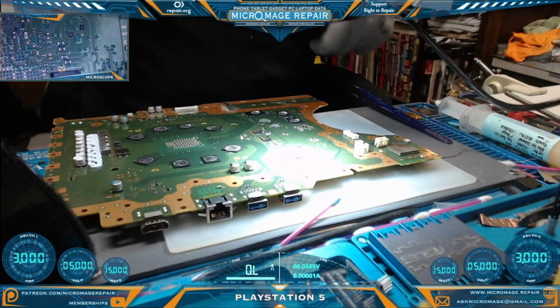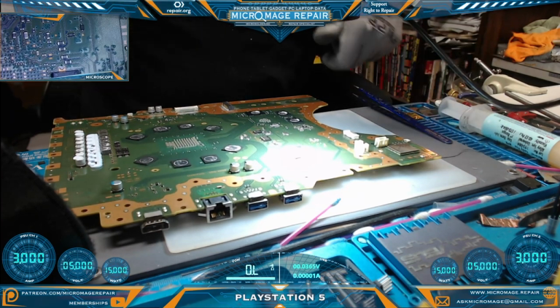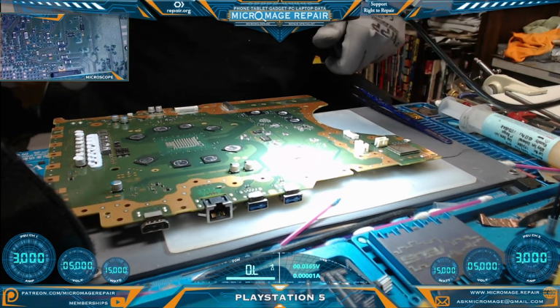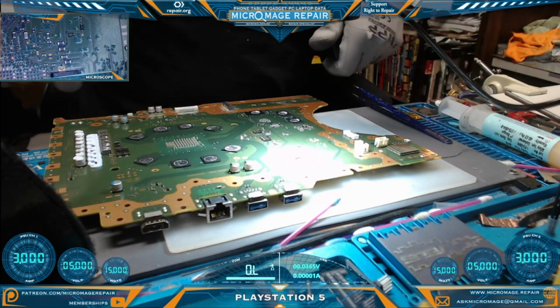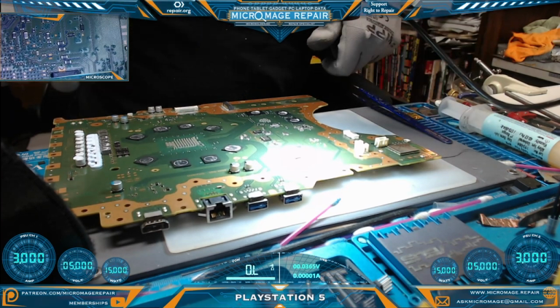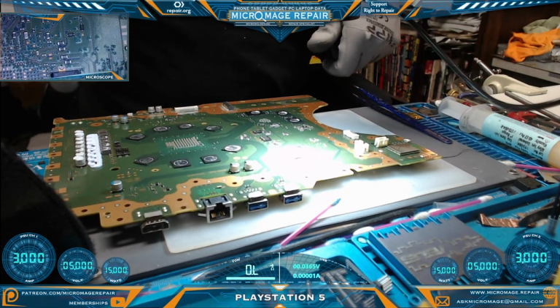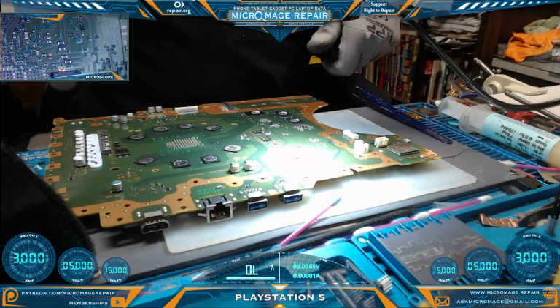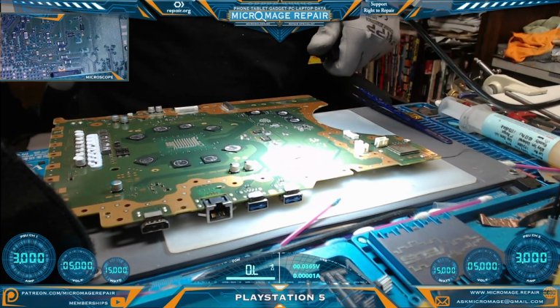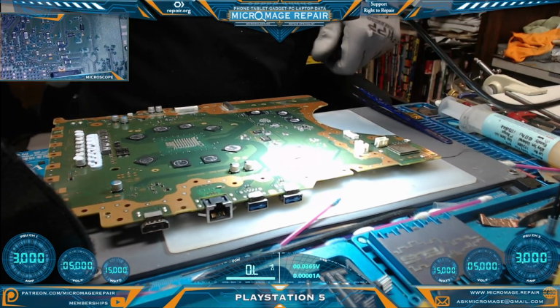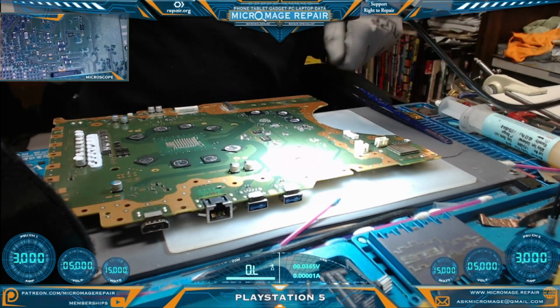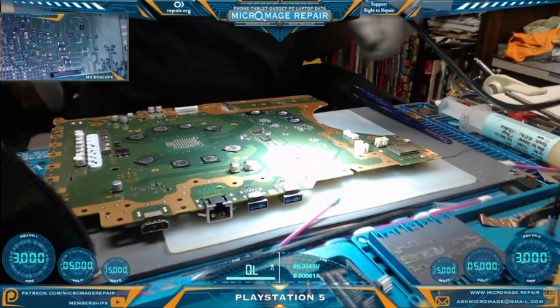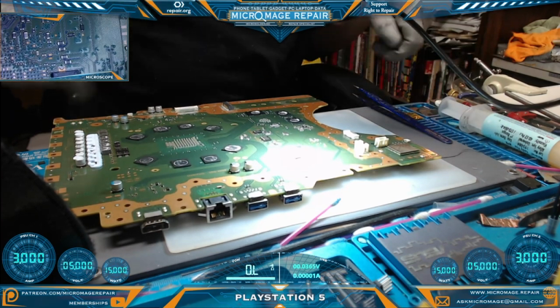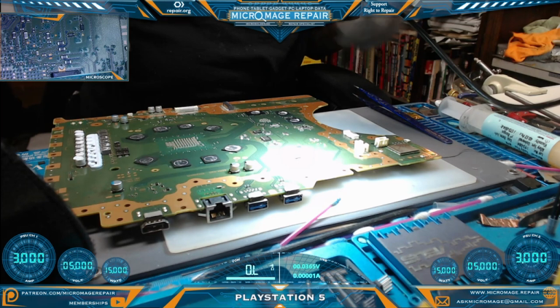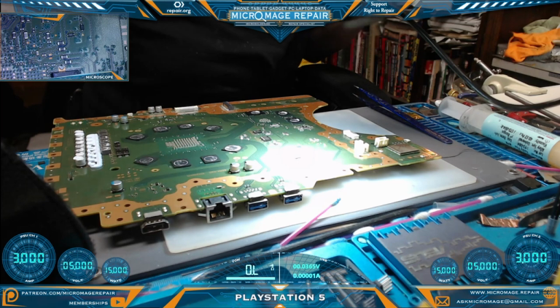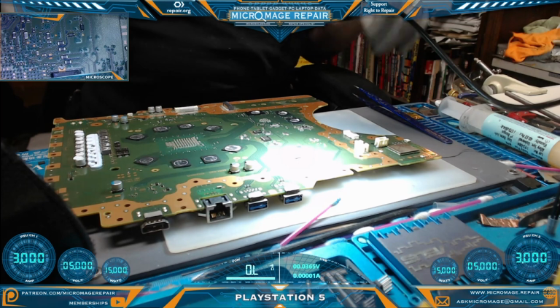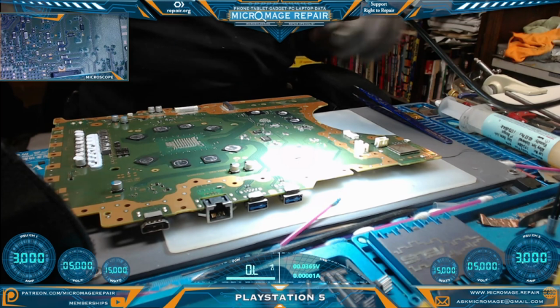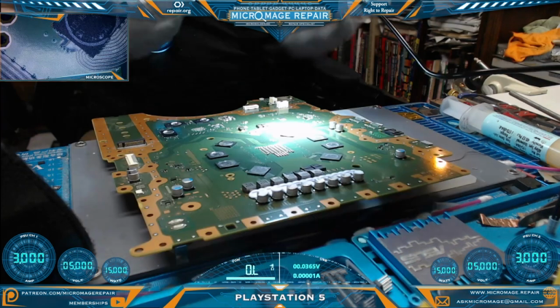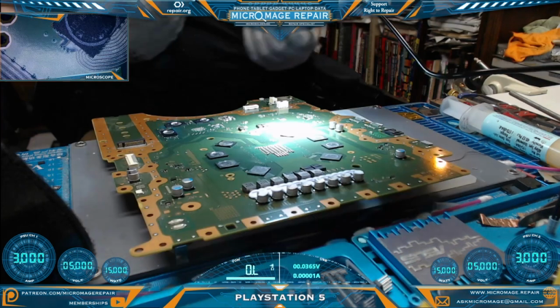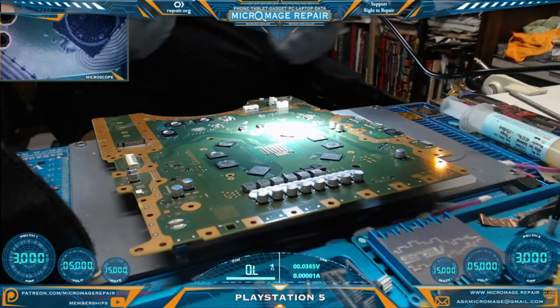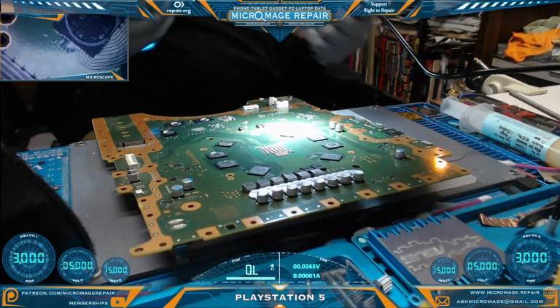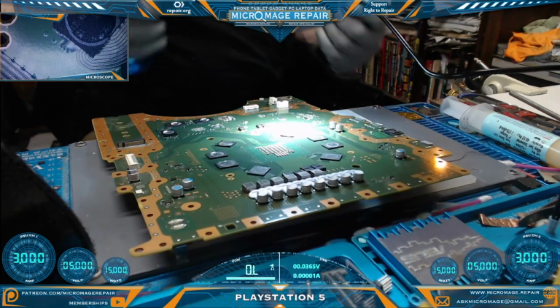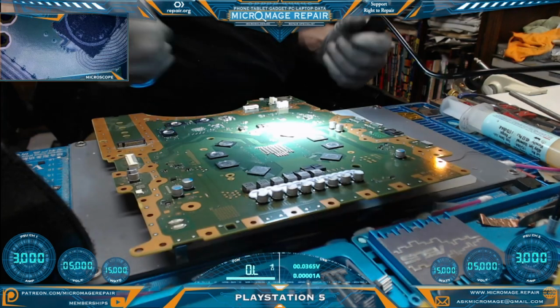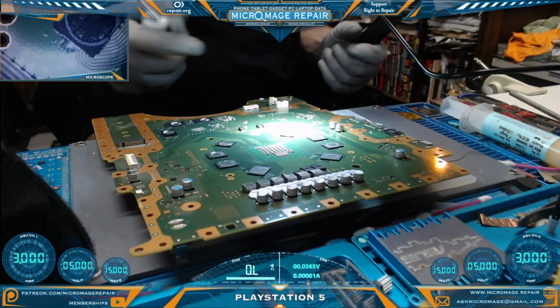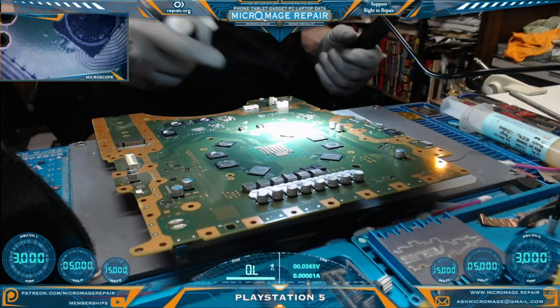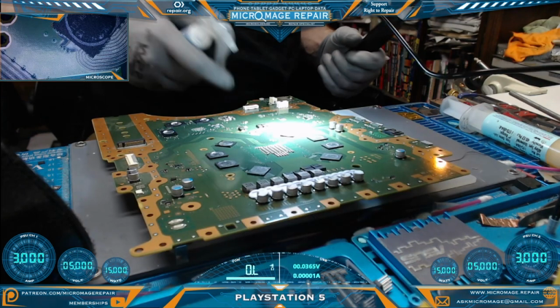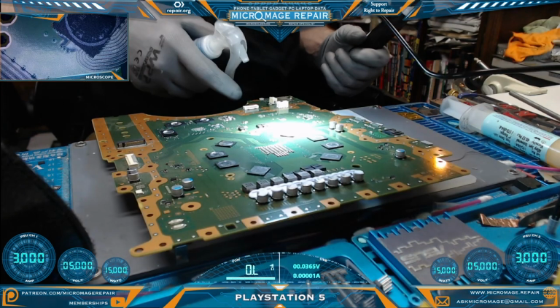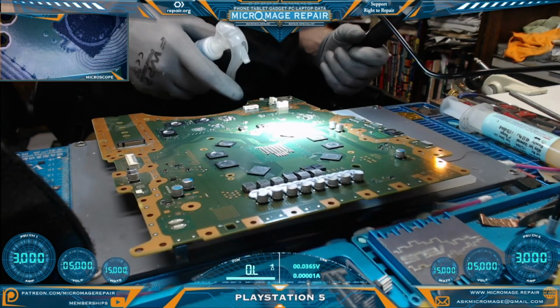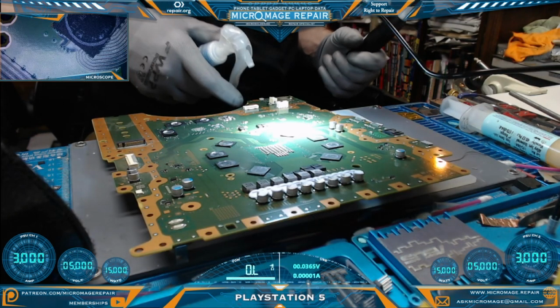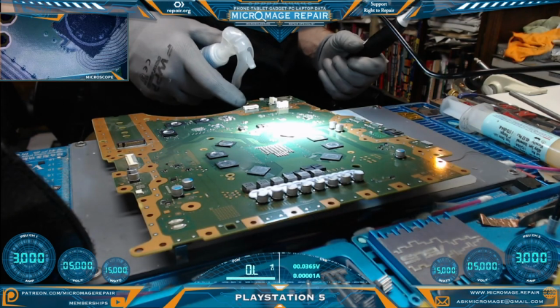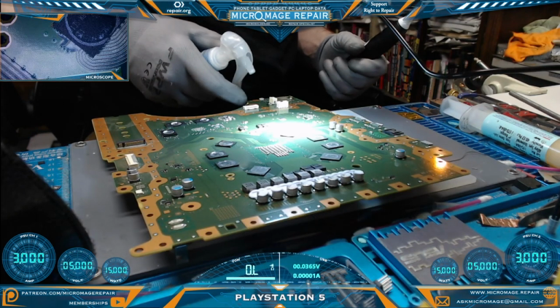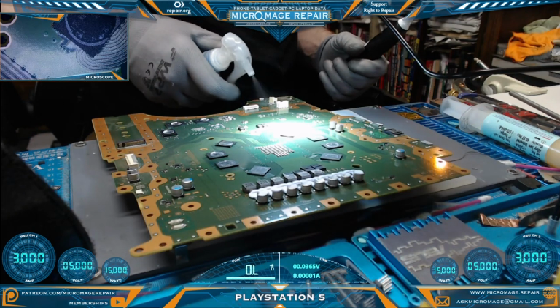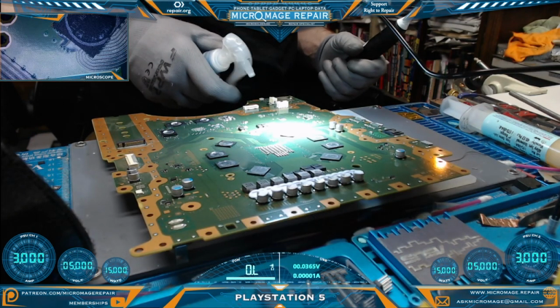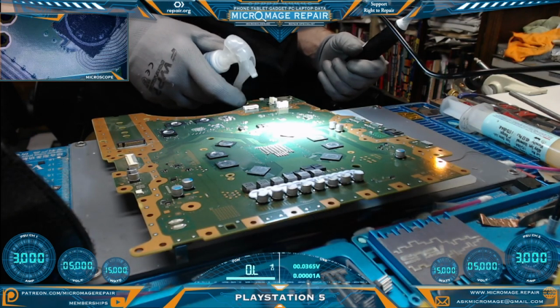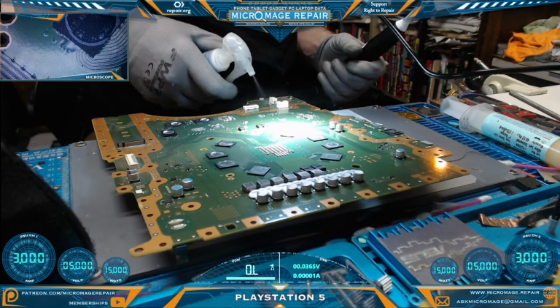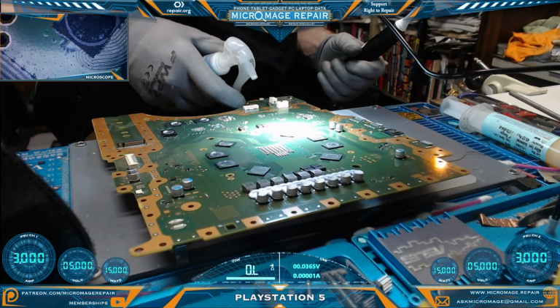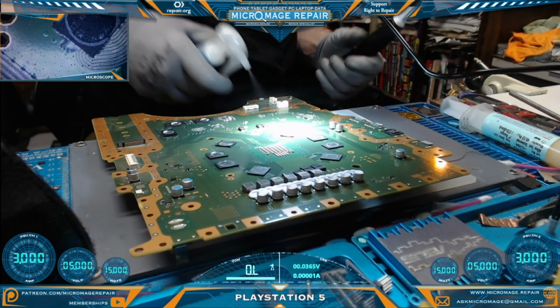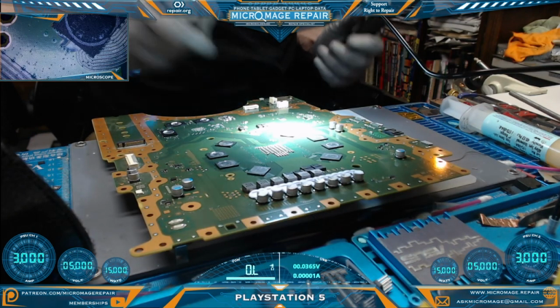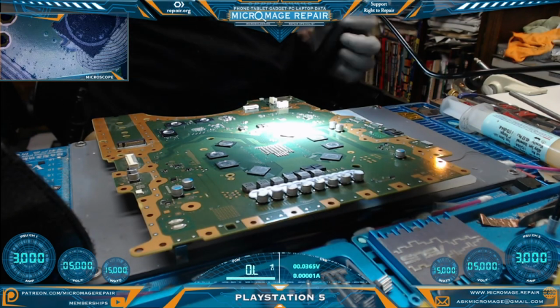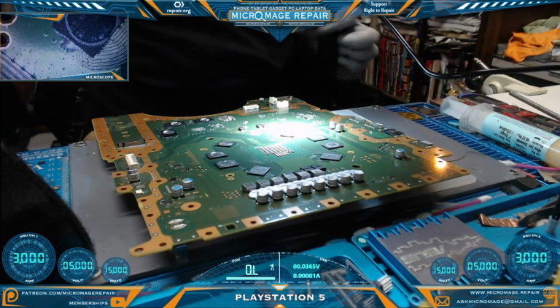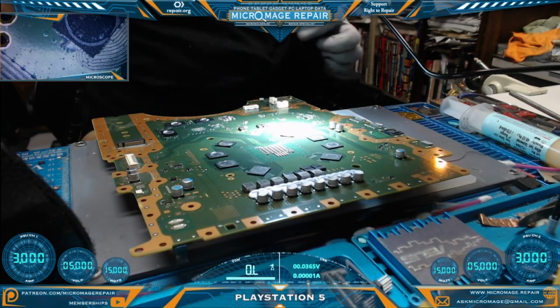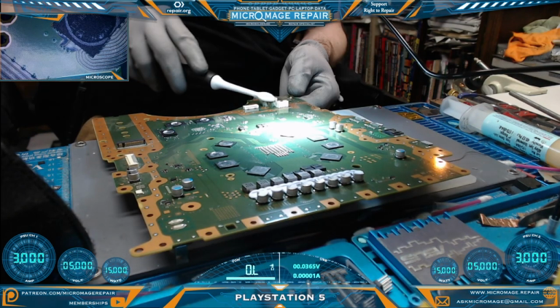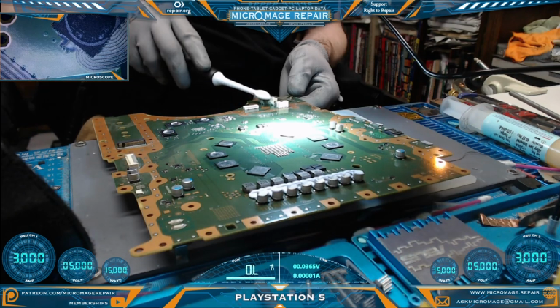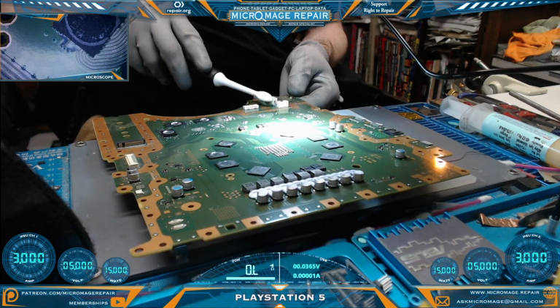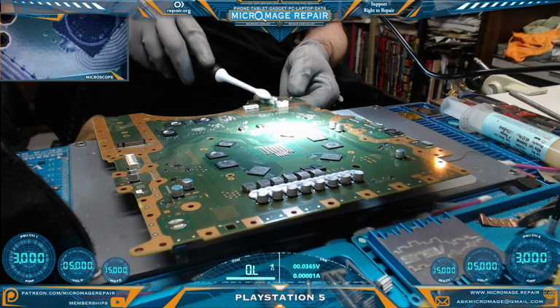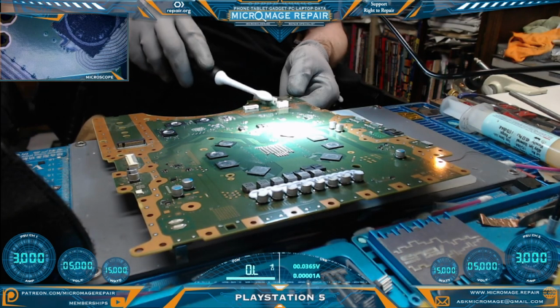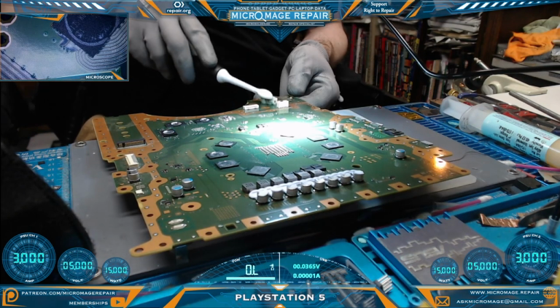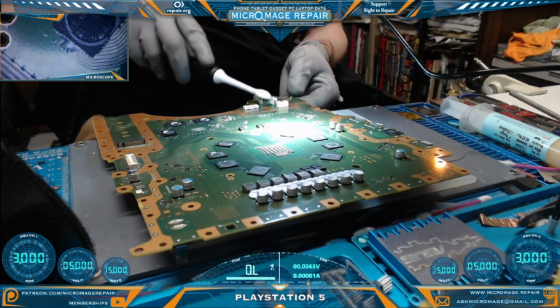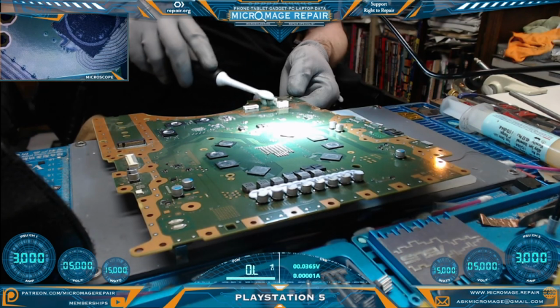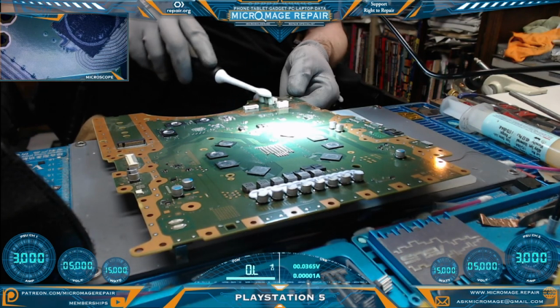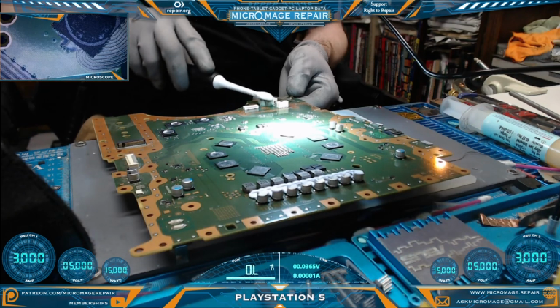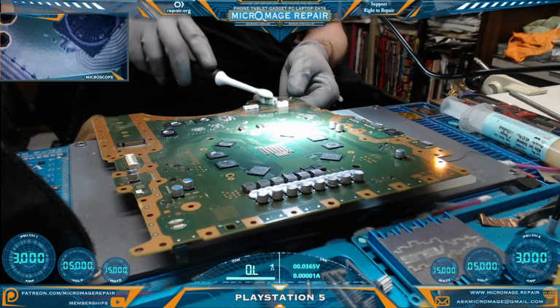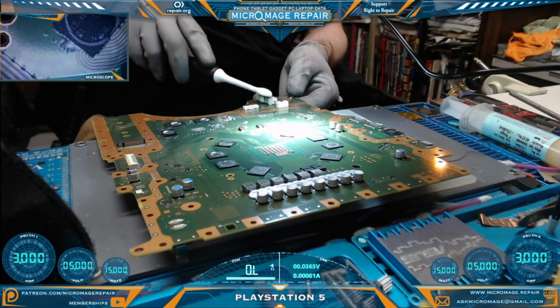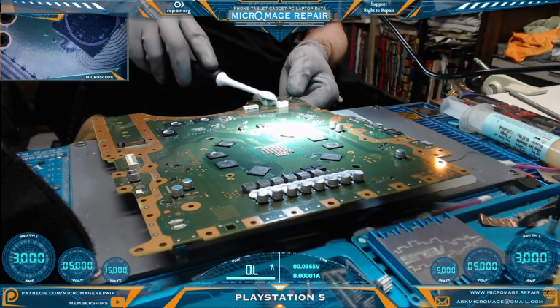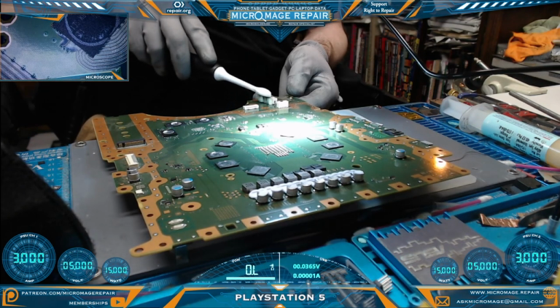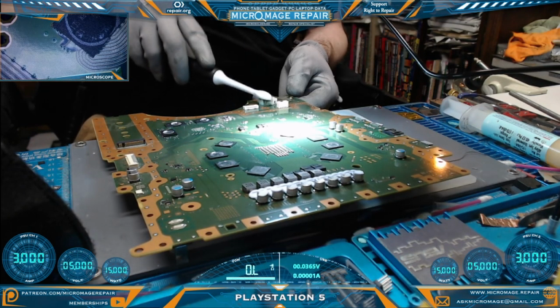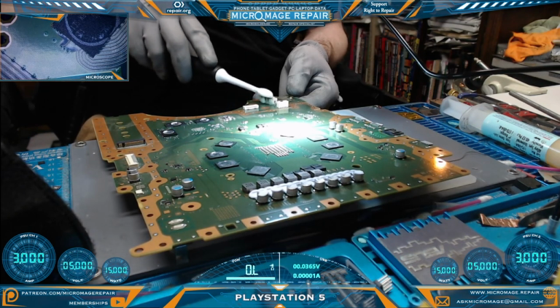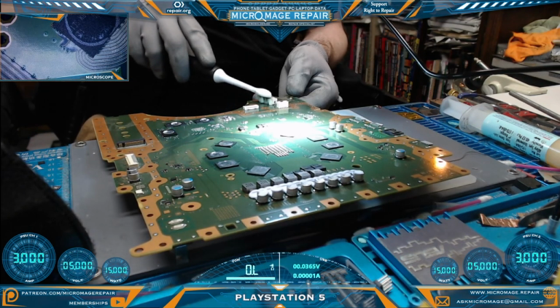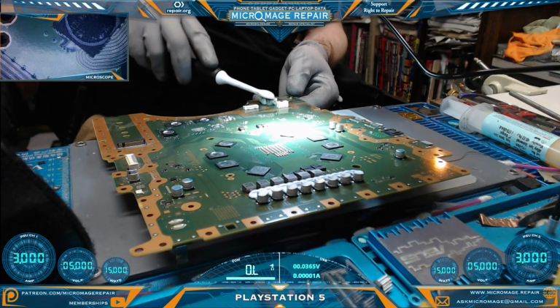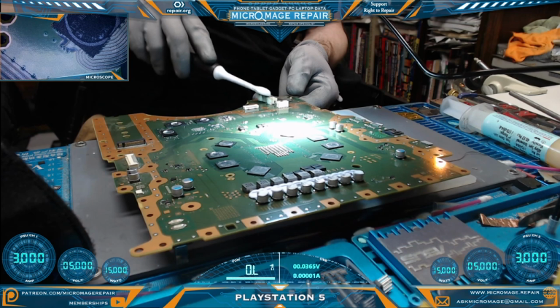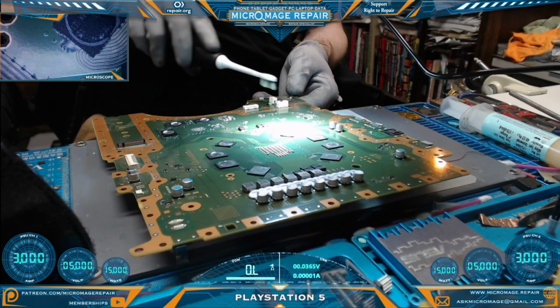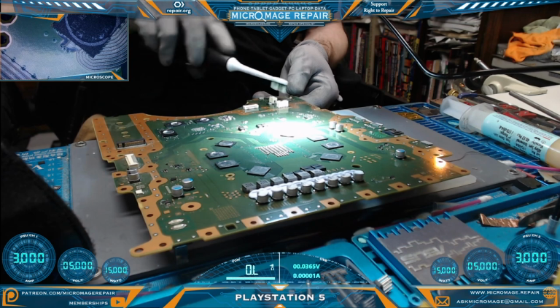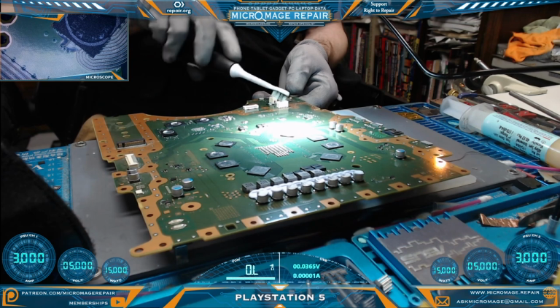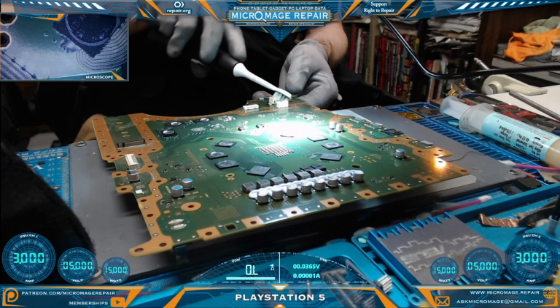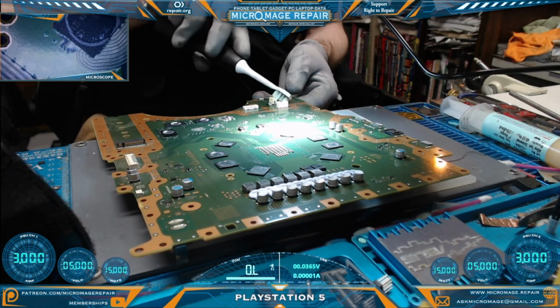That's what you want — not pretty, but solid. Flip it over here and we'll give it a good cleaning. Again, the ultrasonic brush comes in very handy.